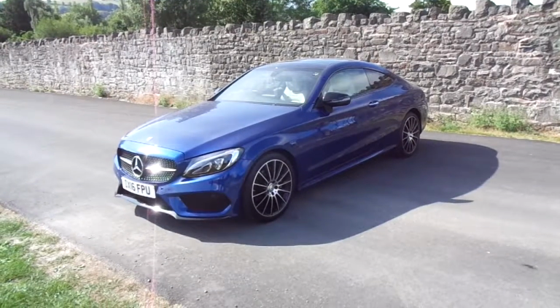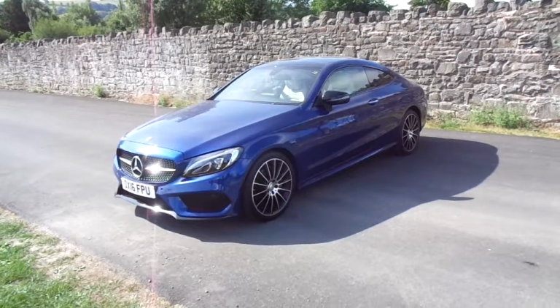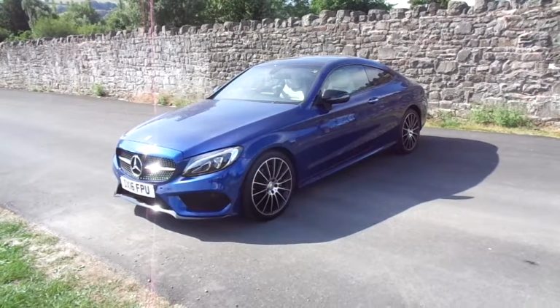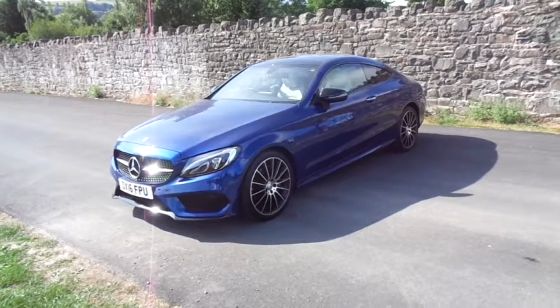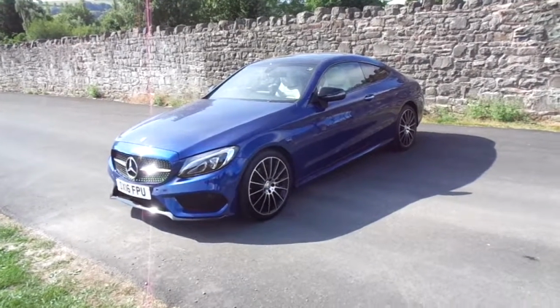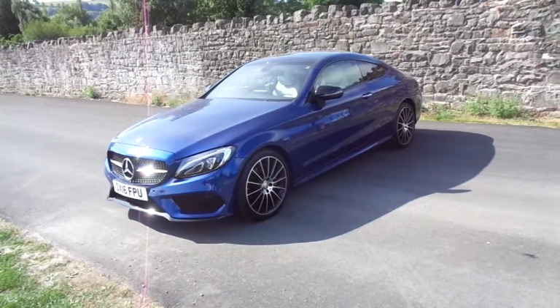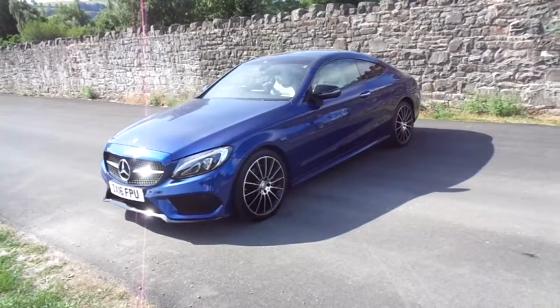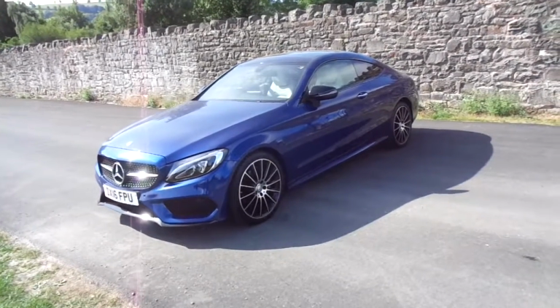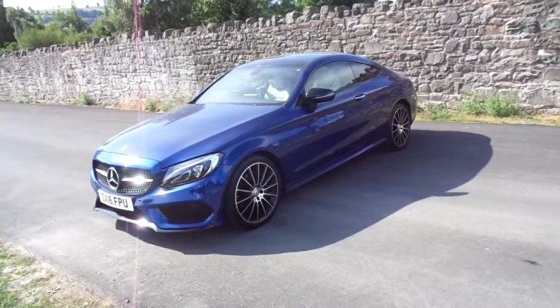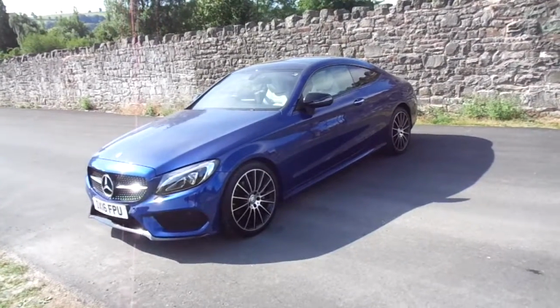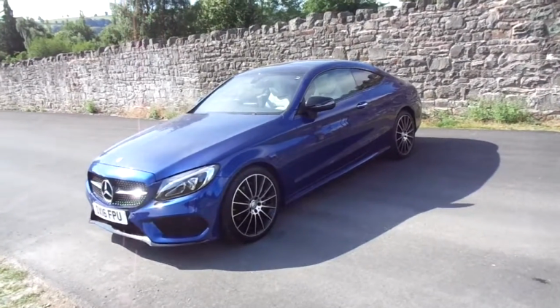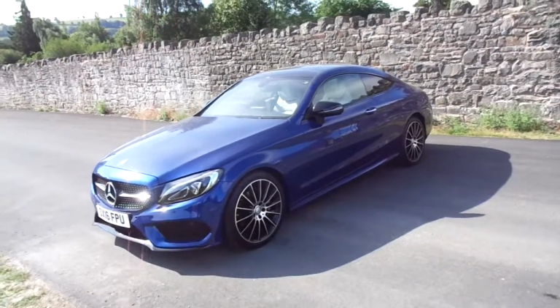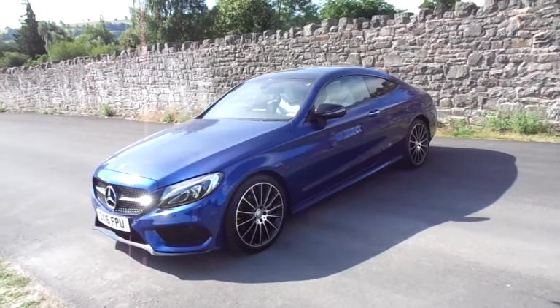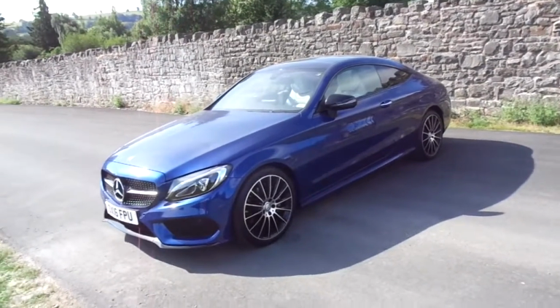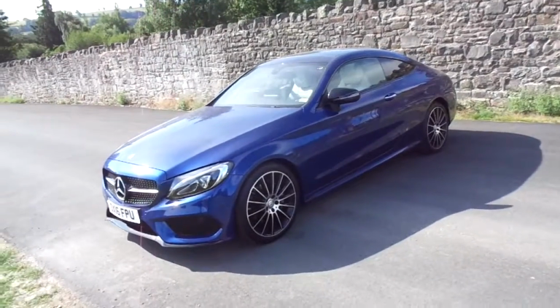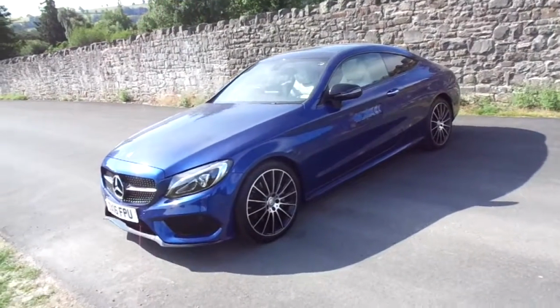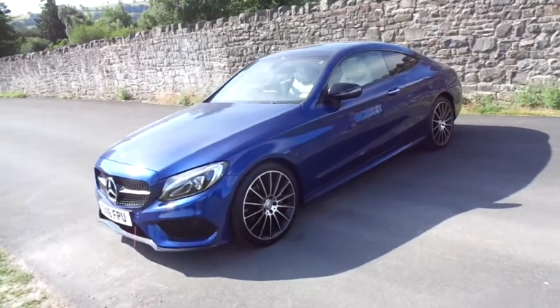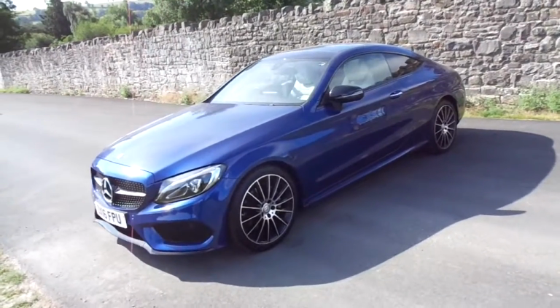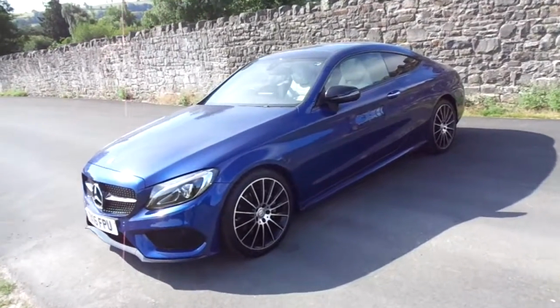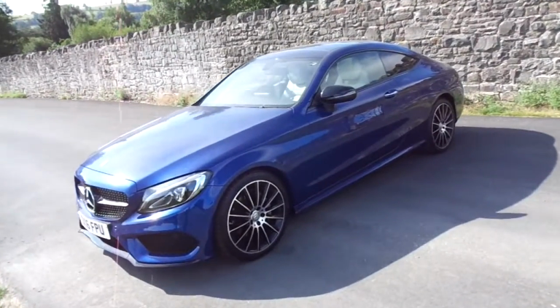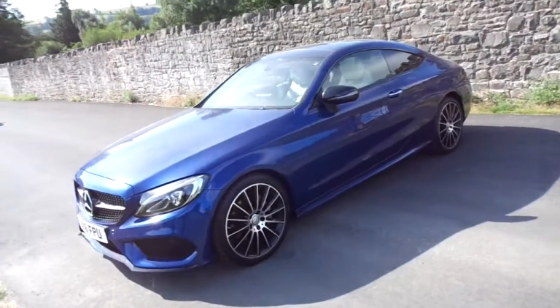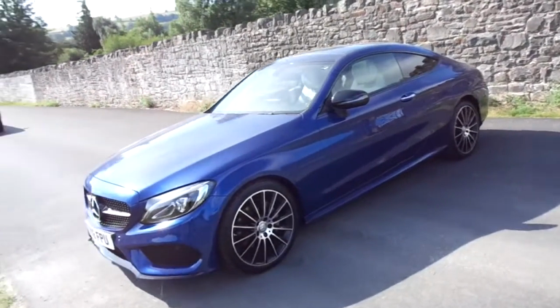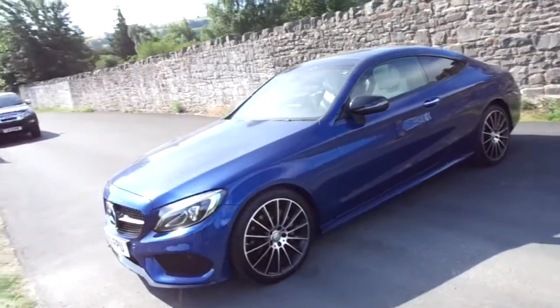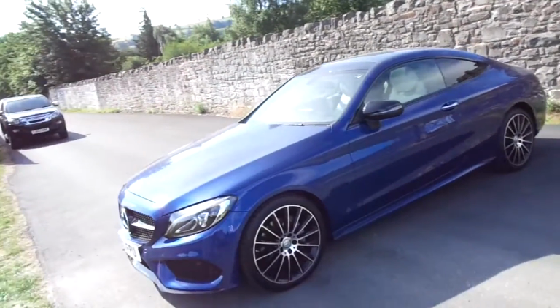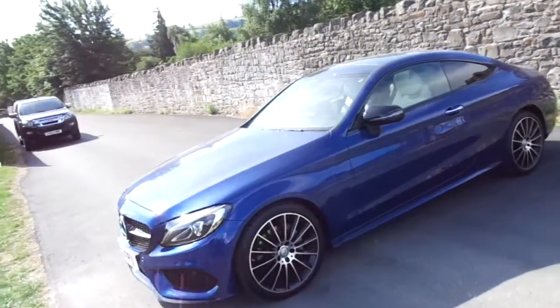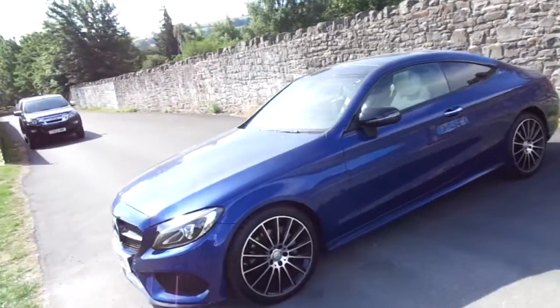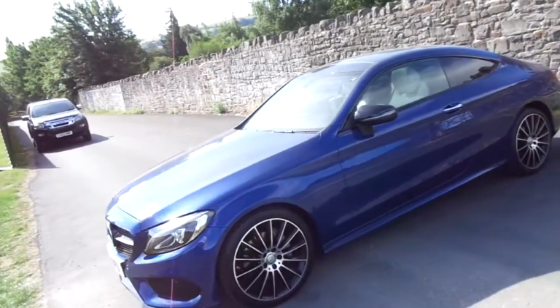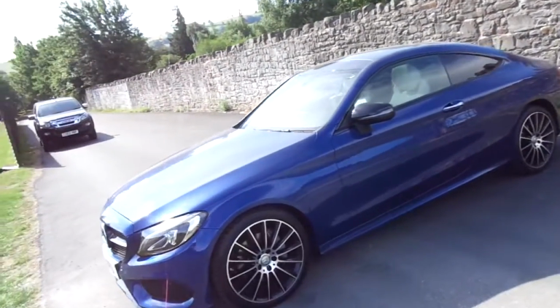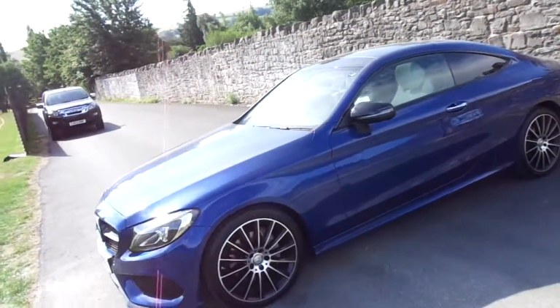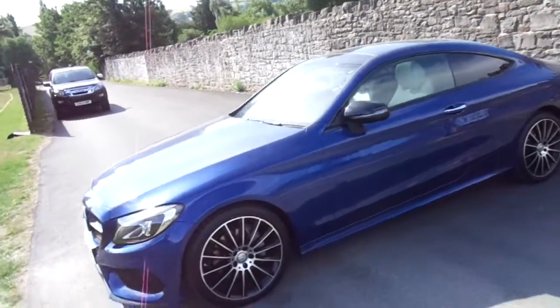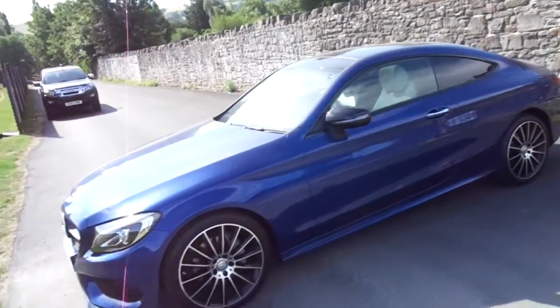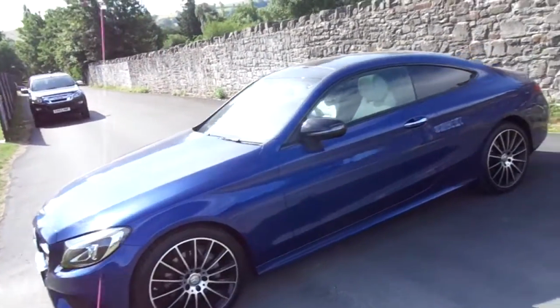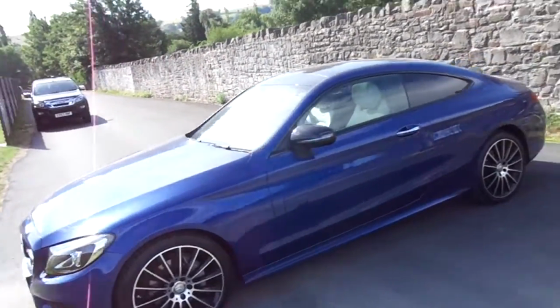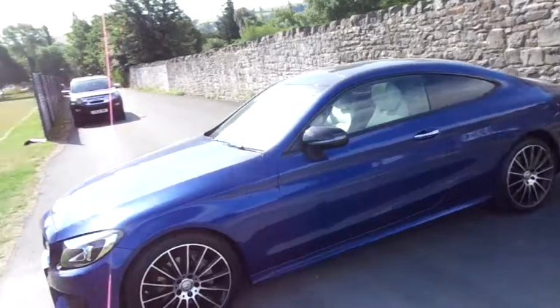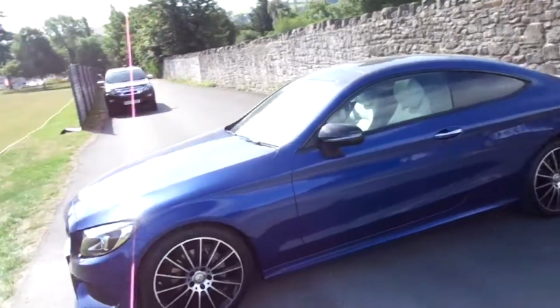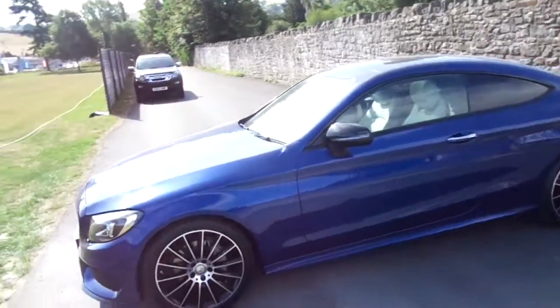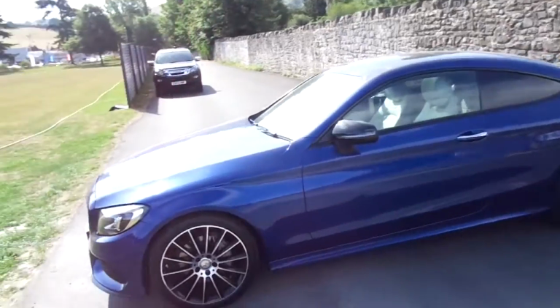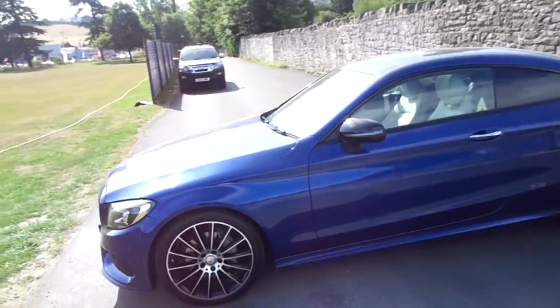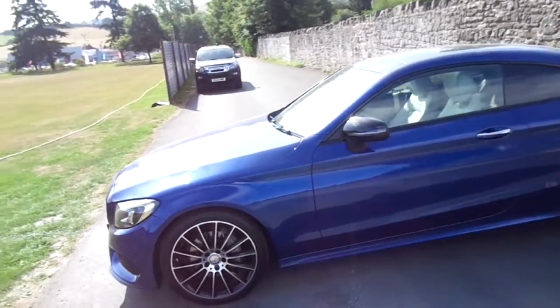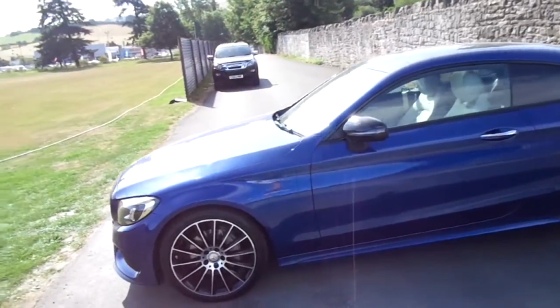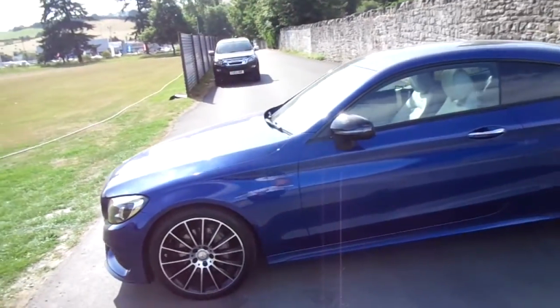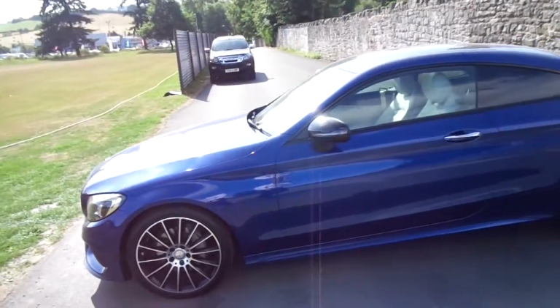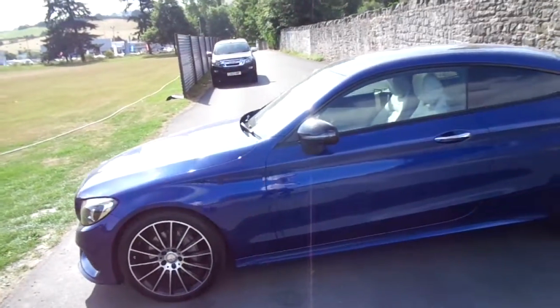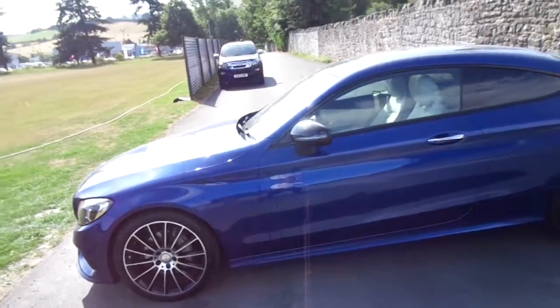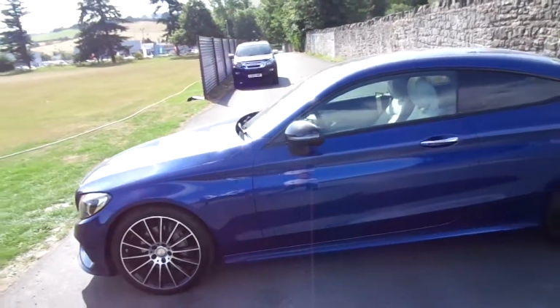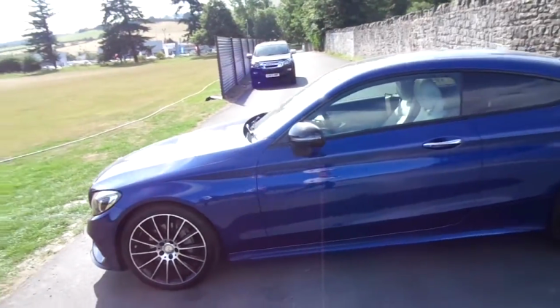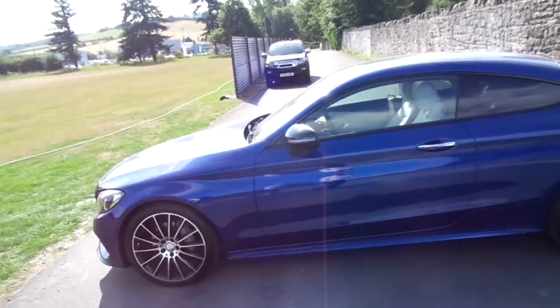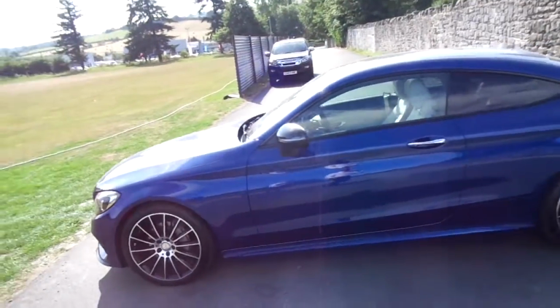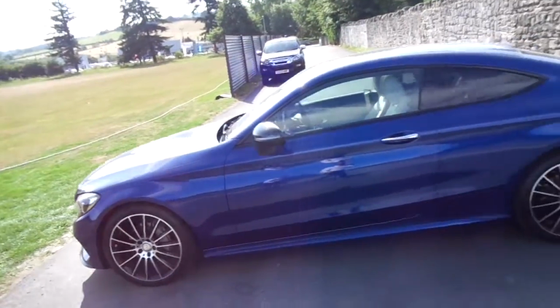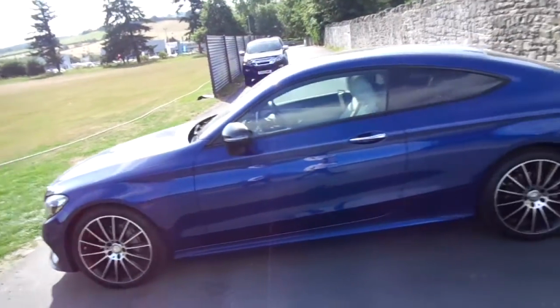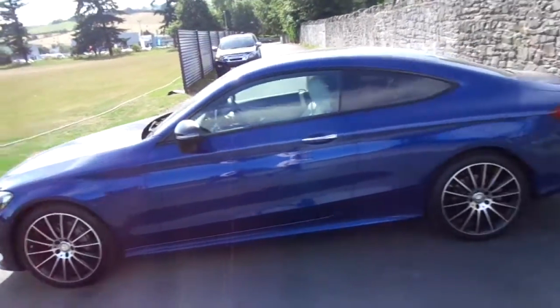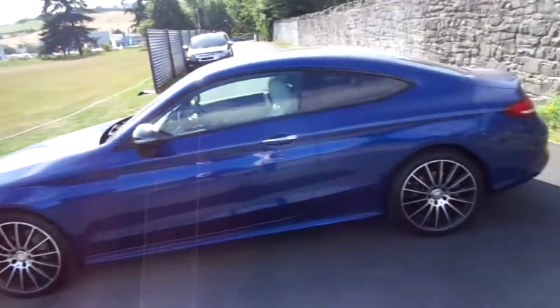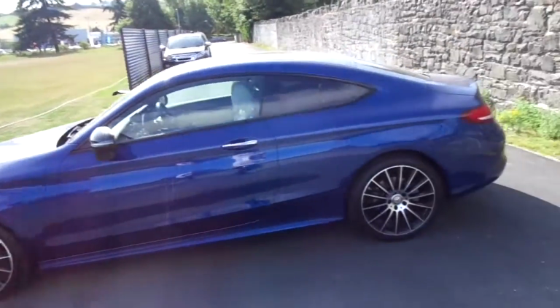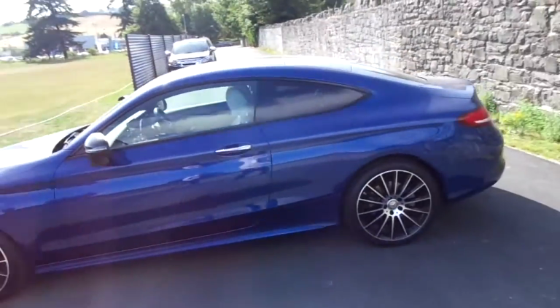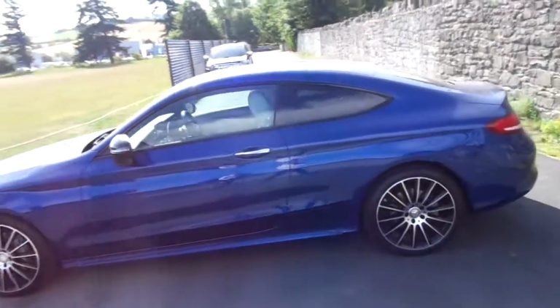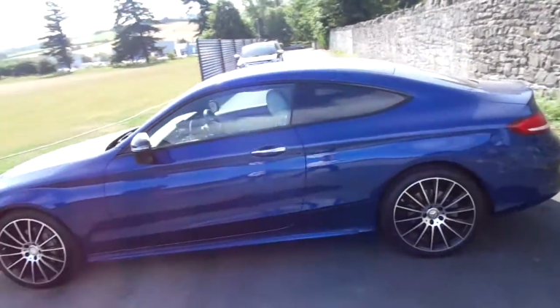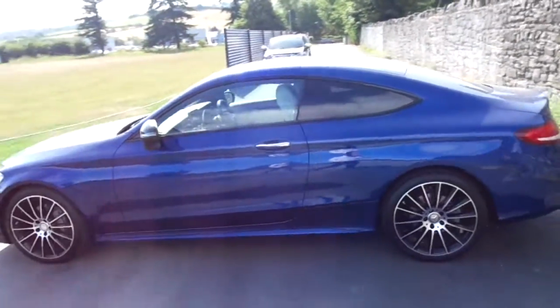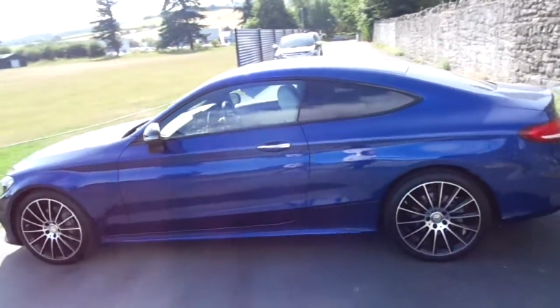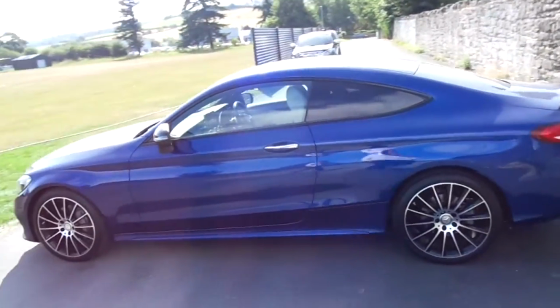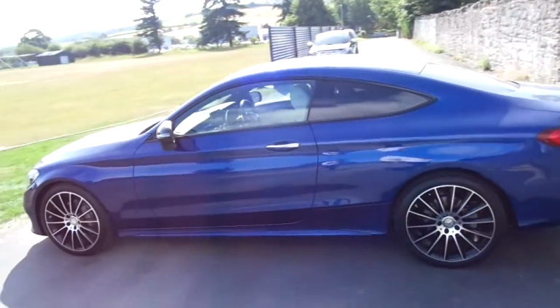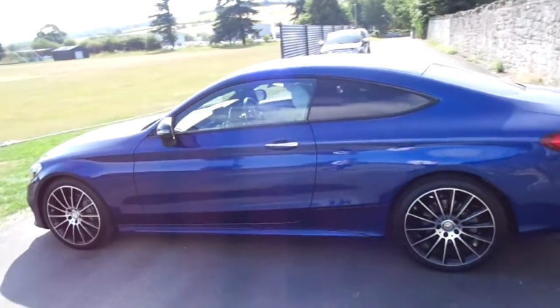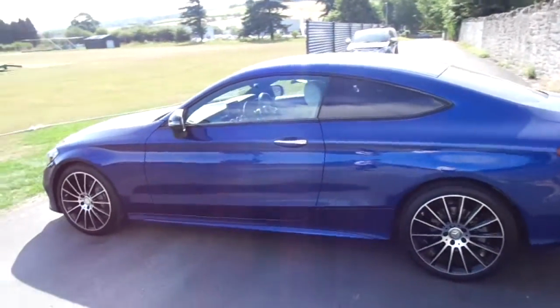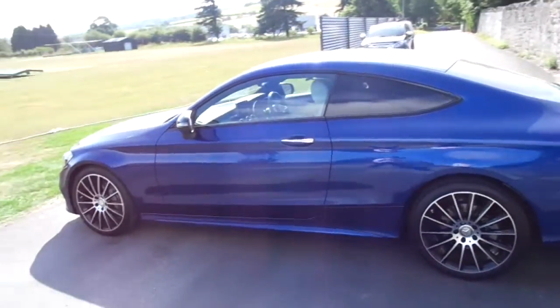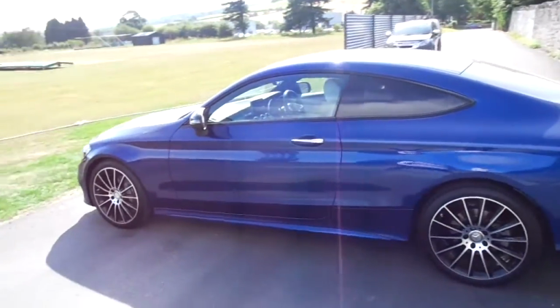Hello and welcome to JT Hughes Newtown. Today we're looking at this 2016 Mercedes C220 AMG line in blue.